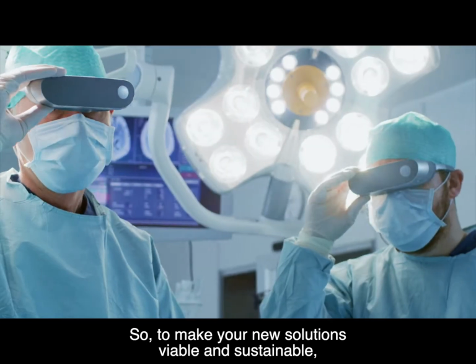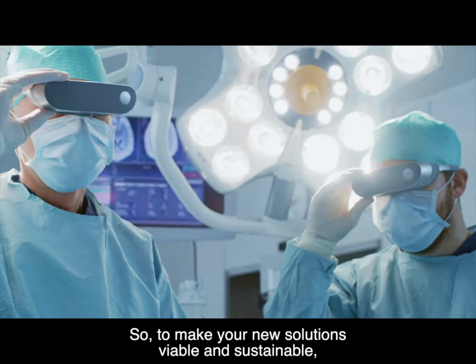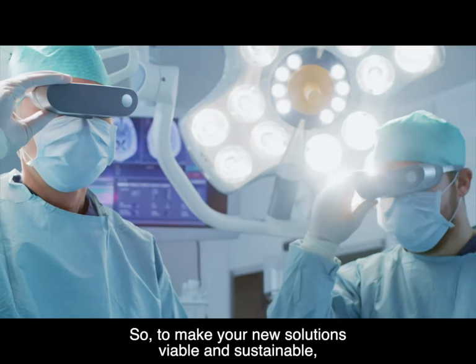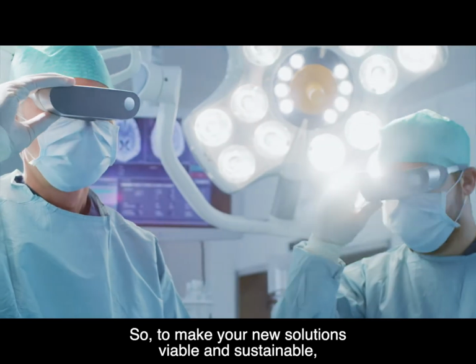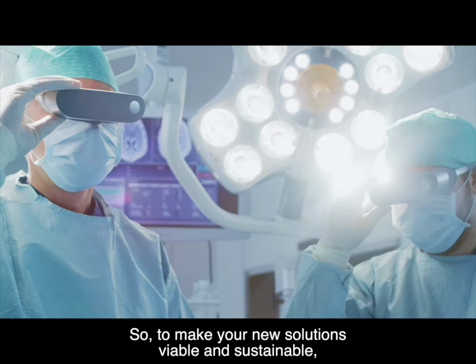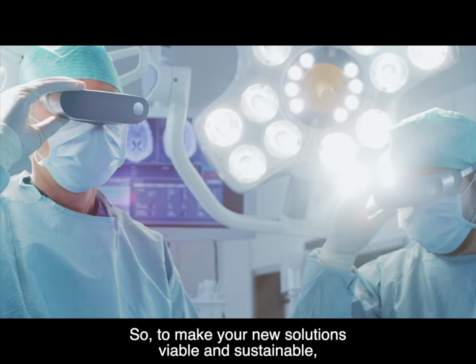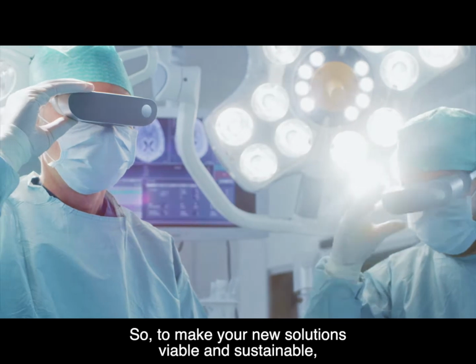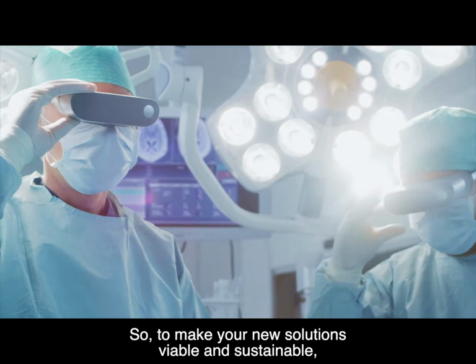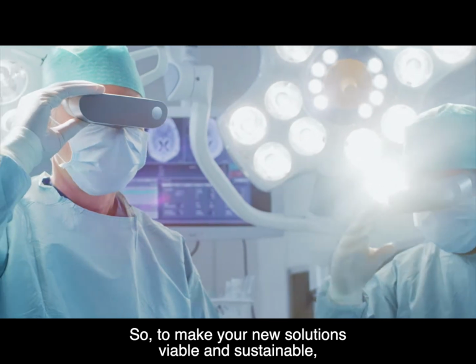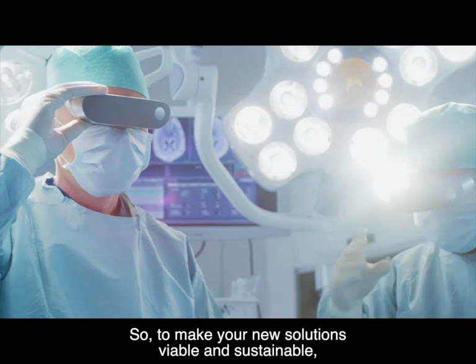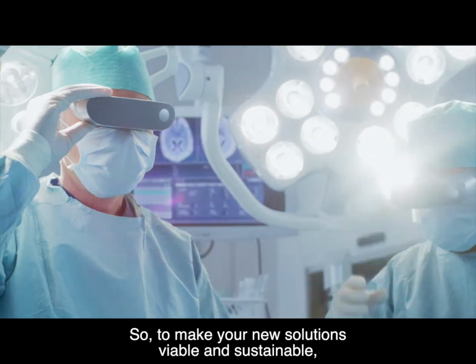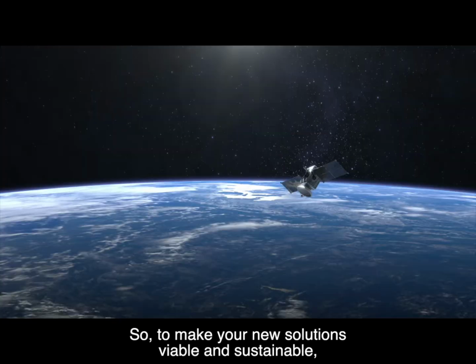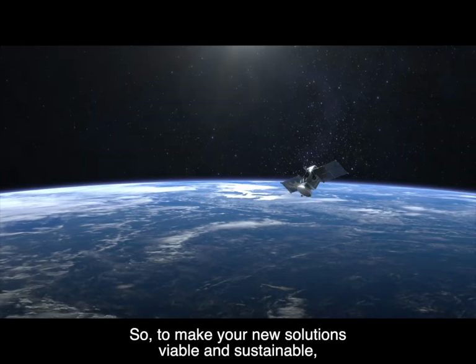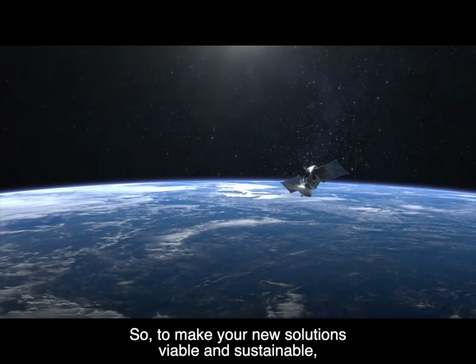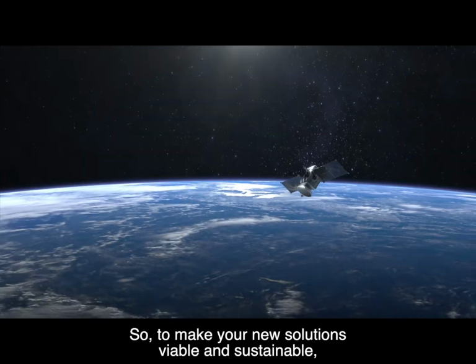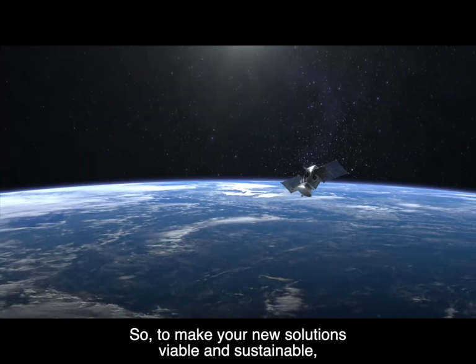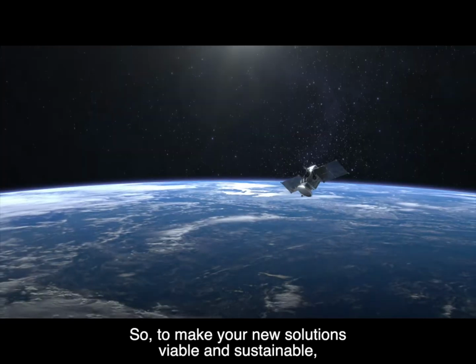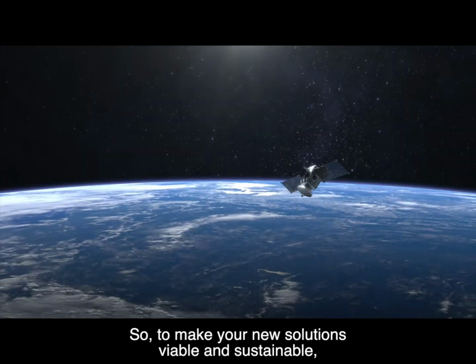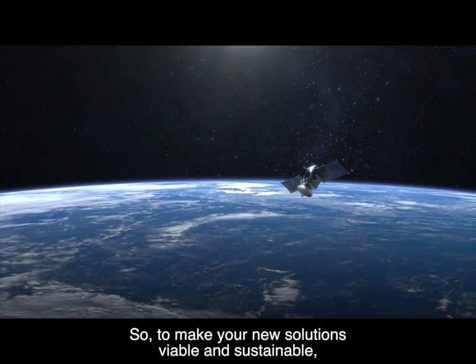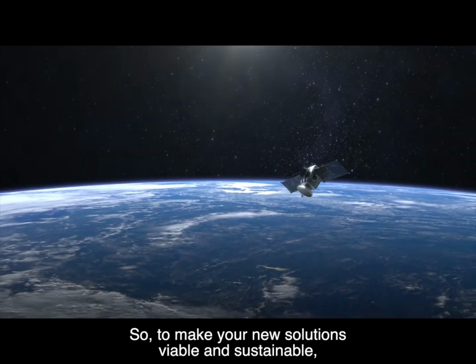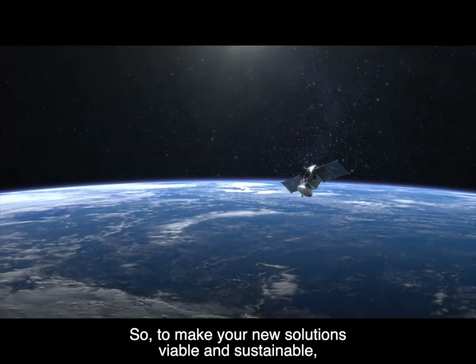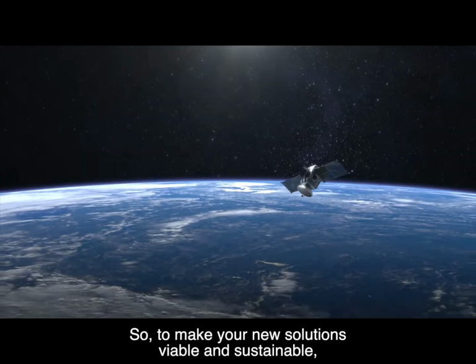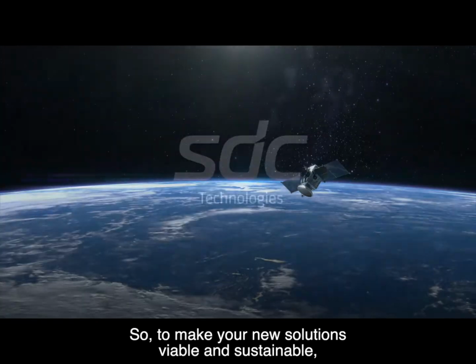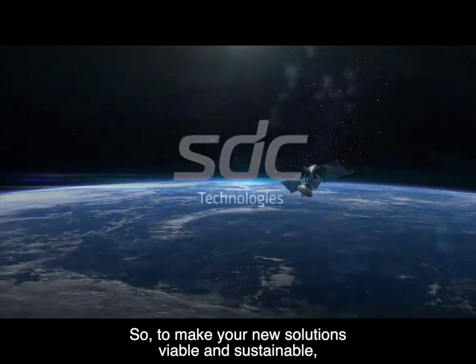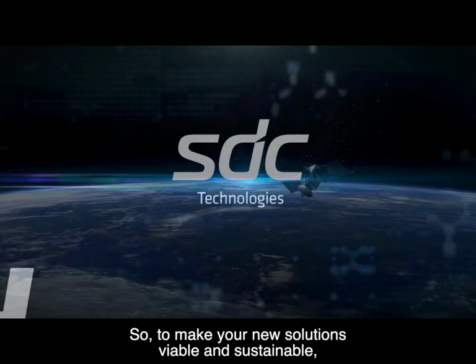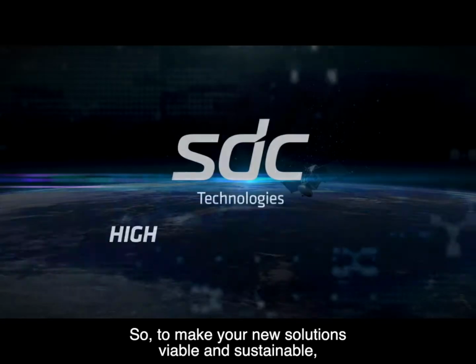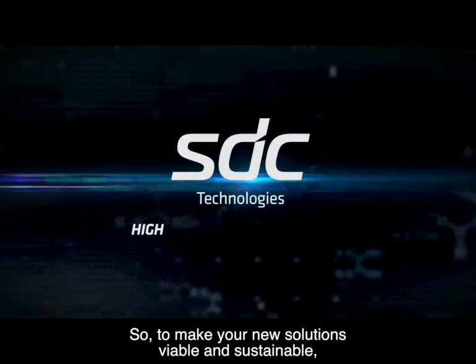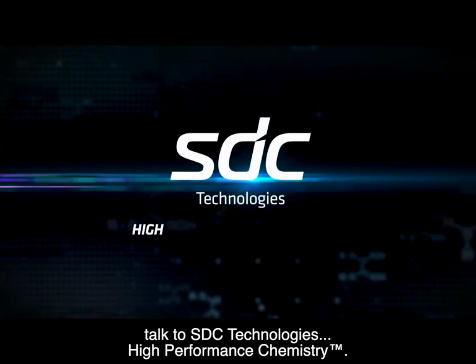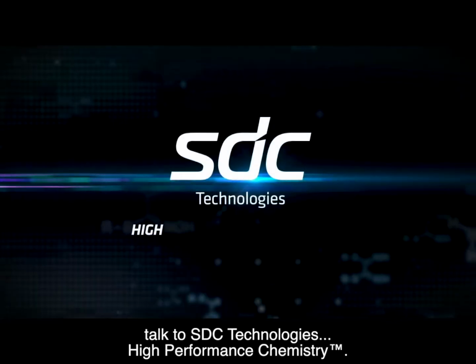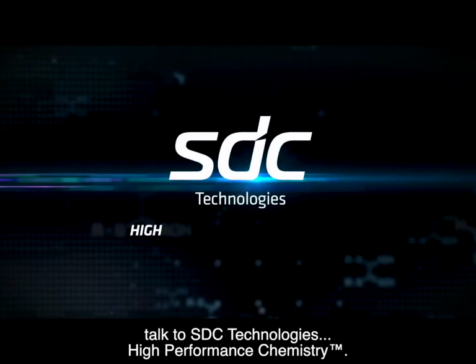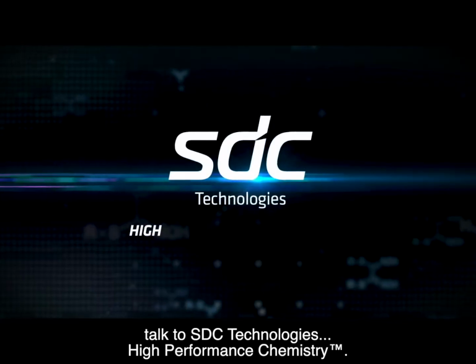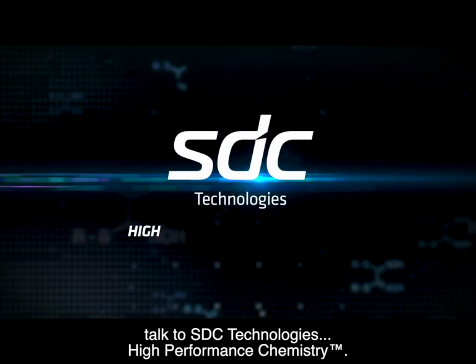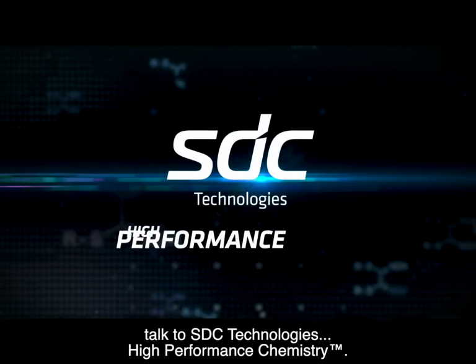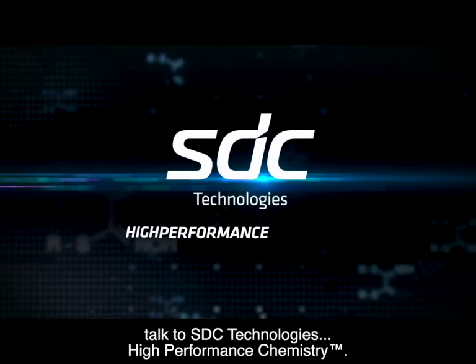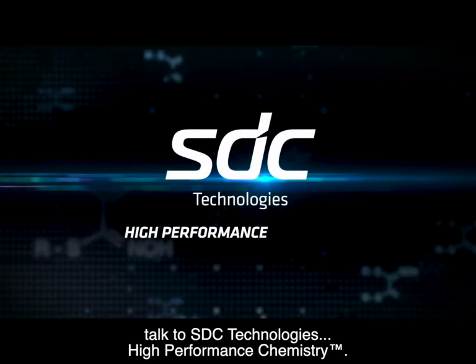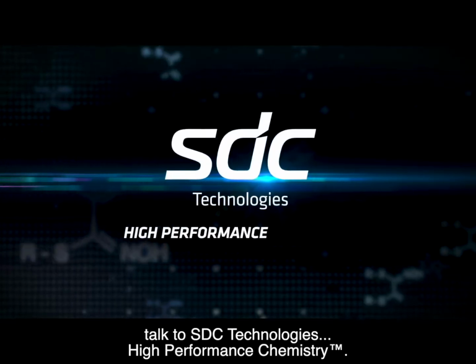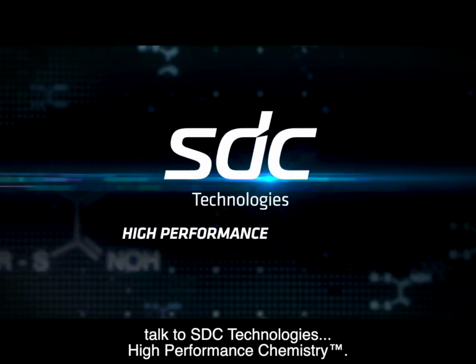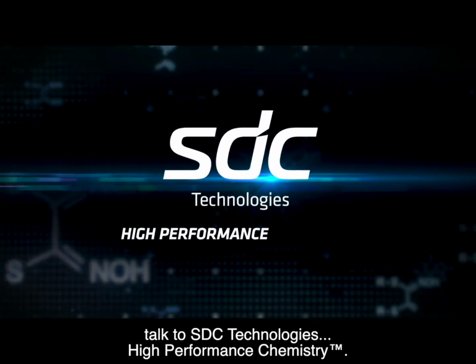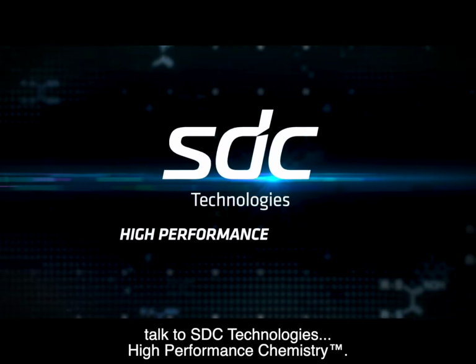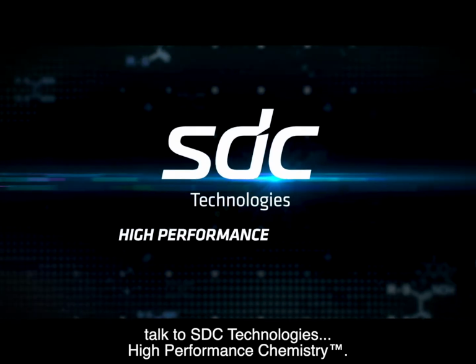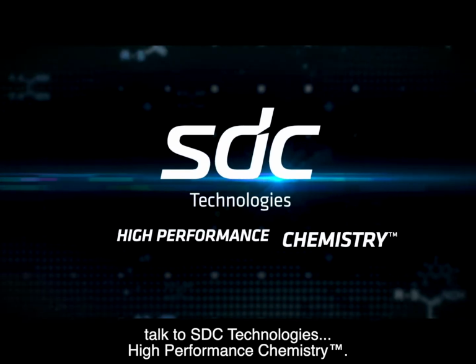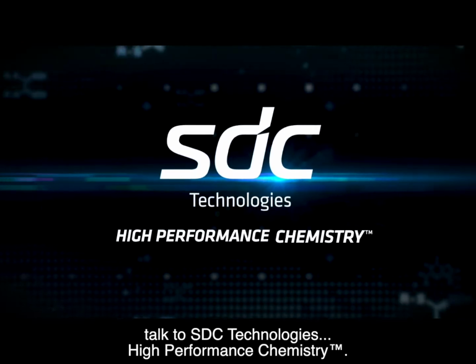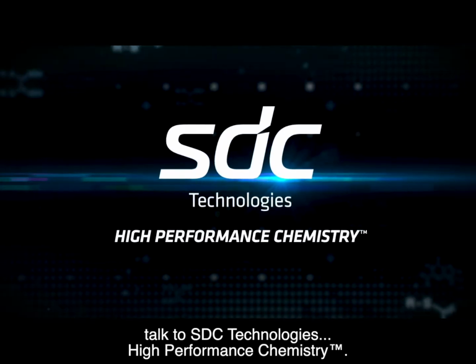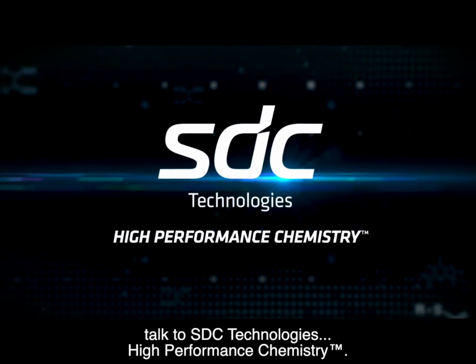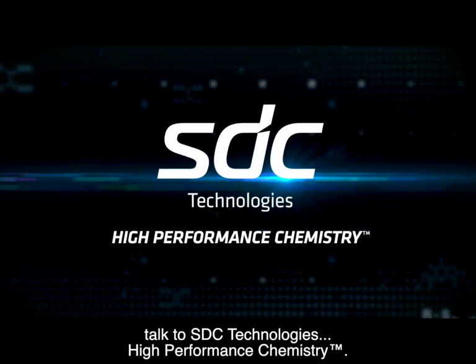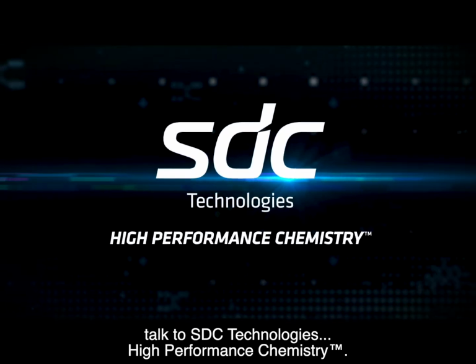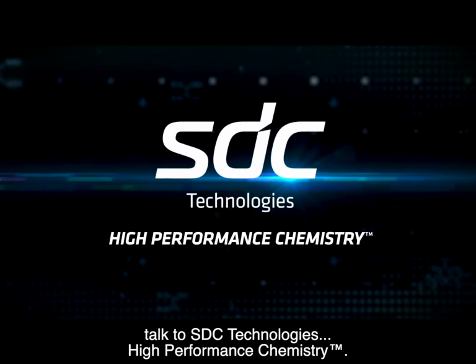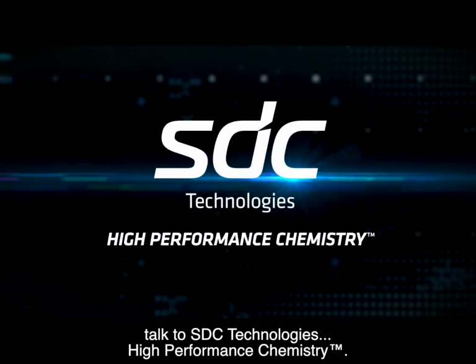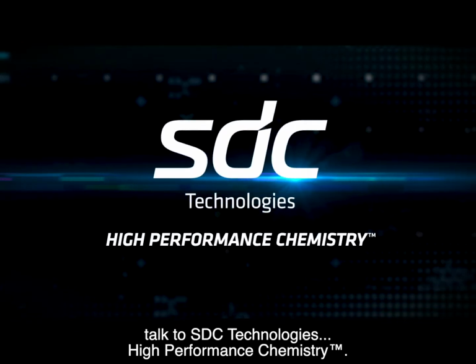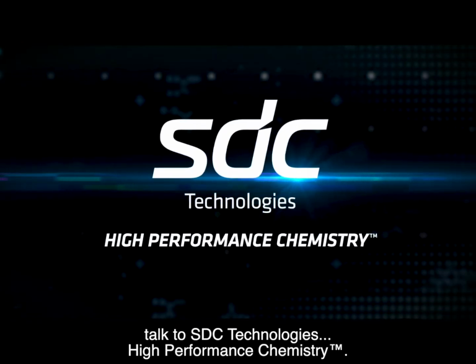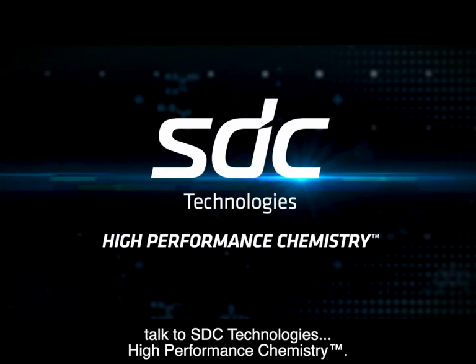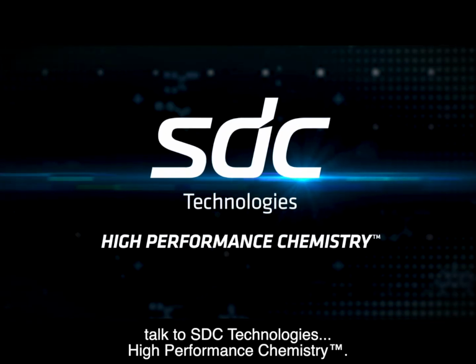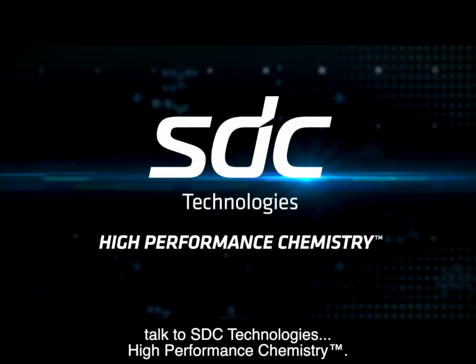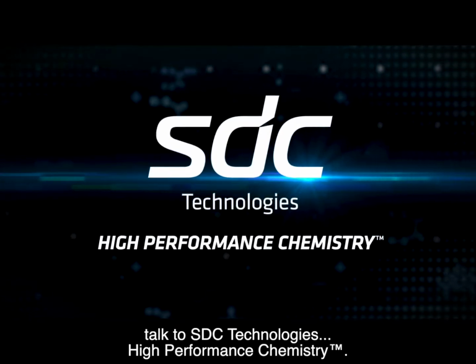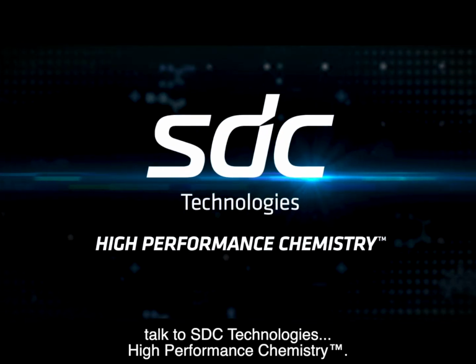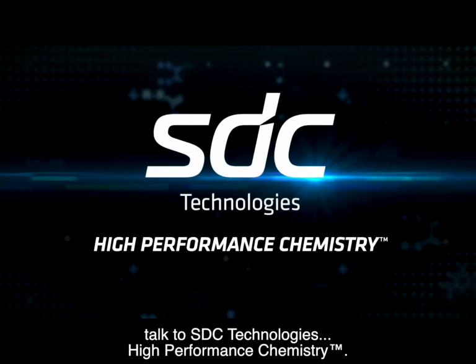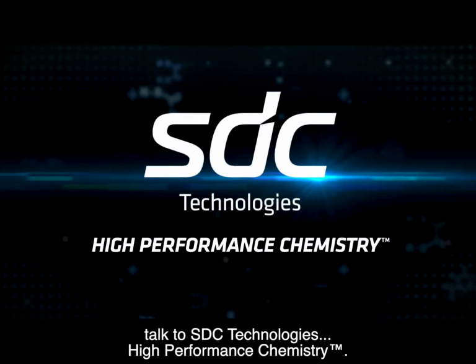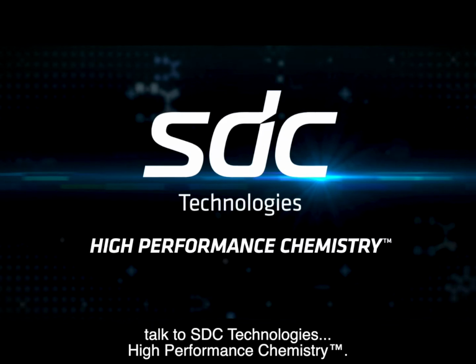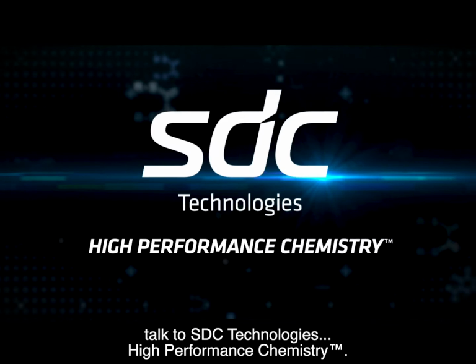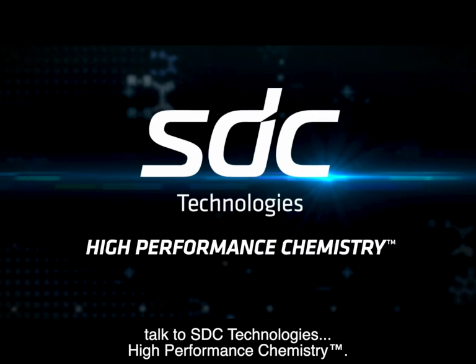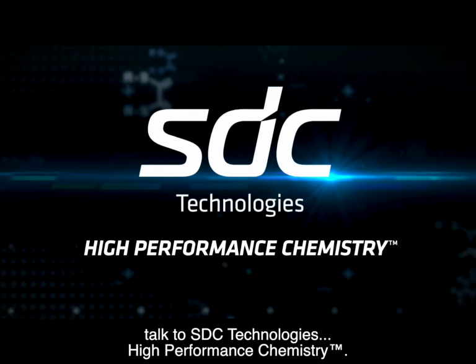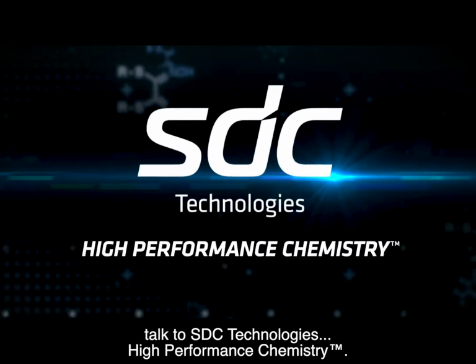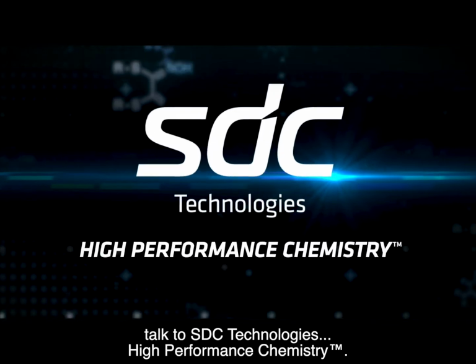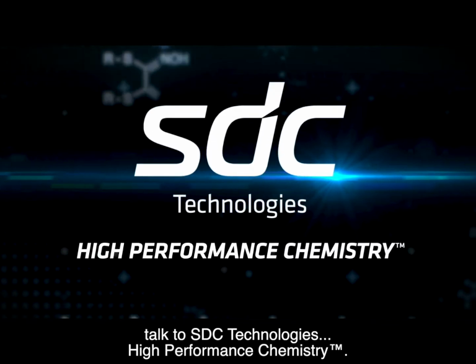So, to make your new solutions viable and sustainable, talk to SDC Technologies High Performance Chemistry.